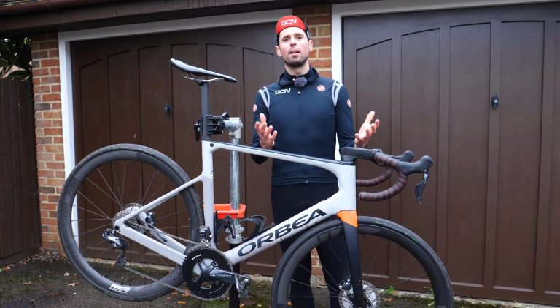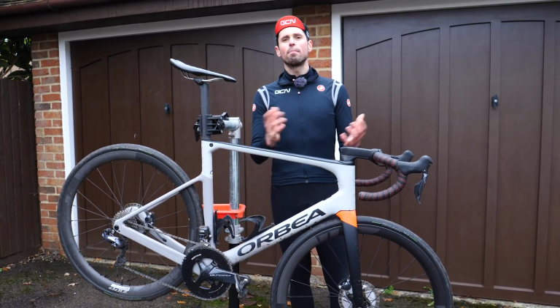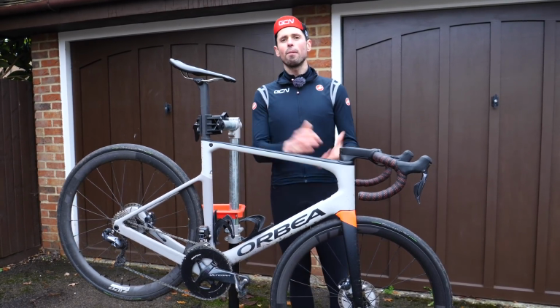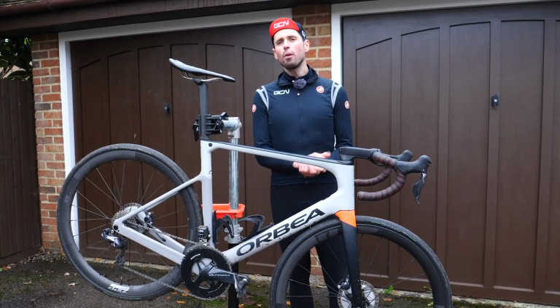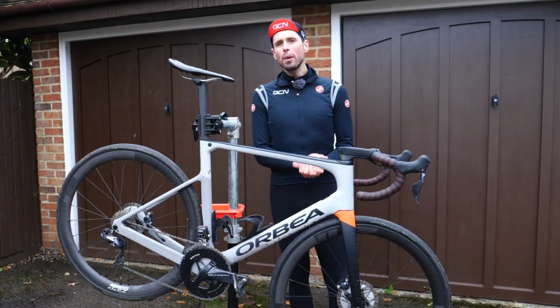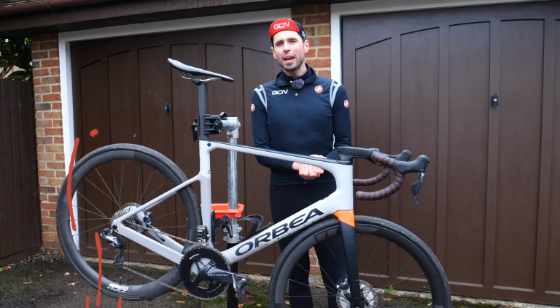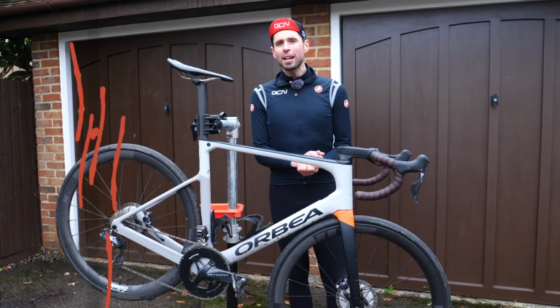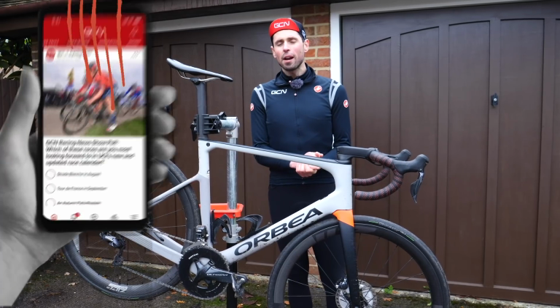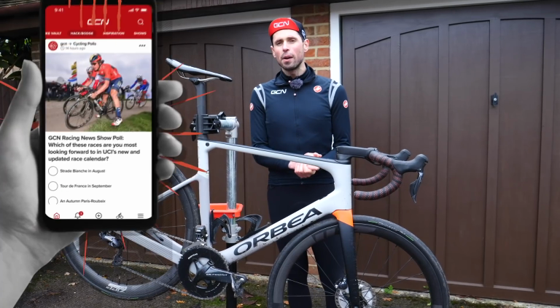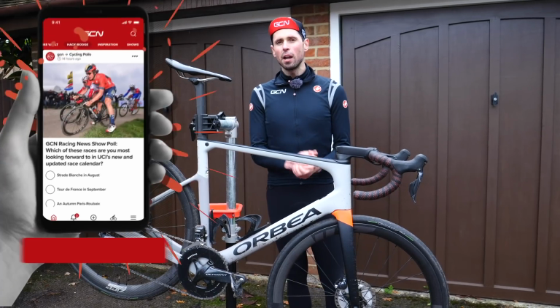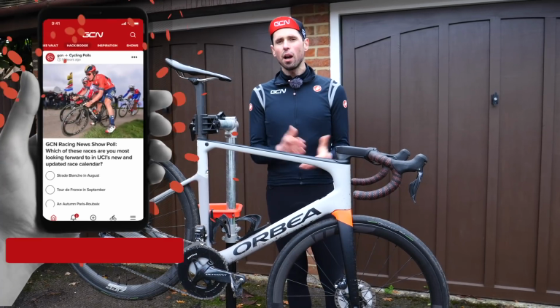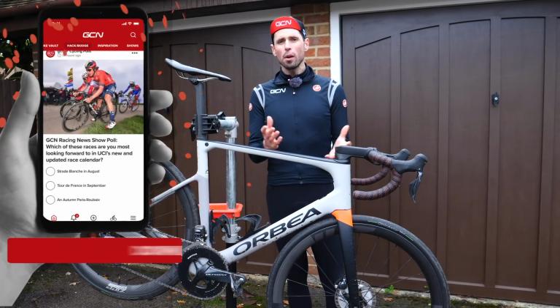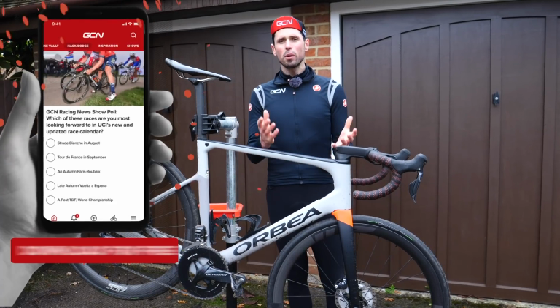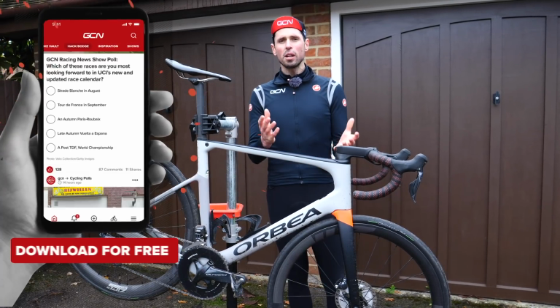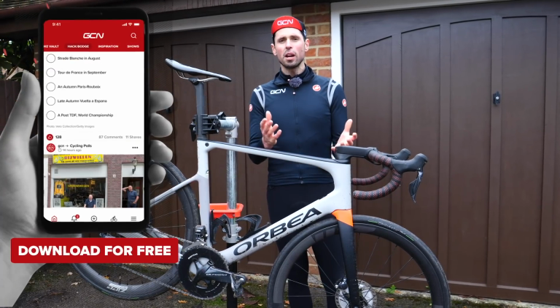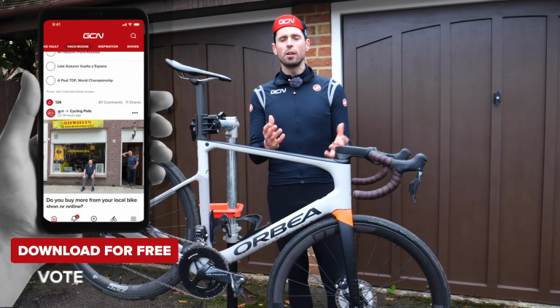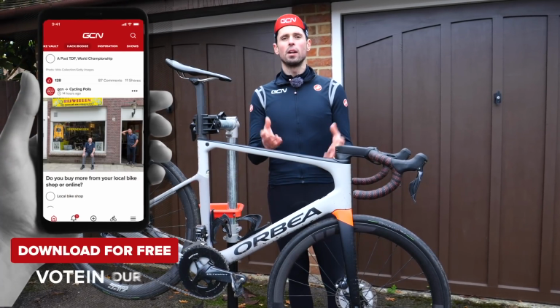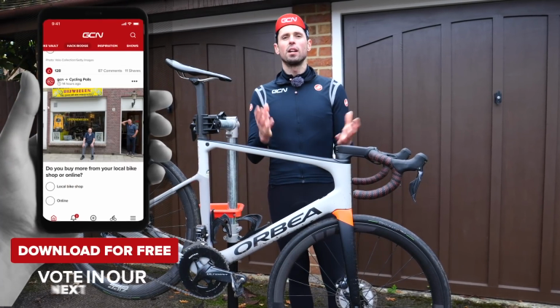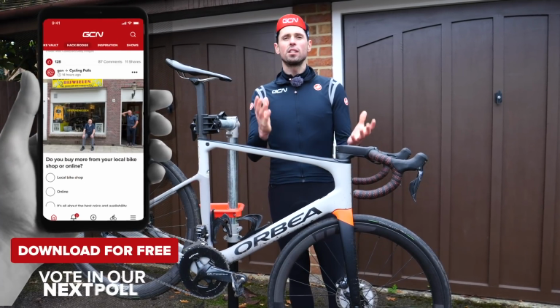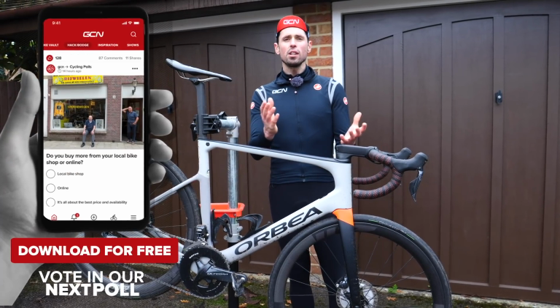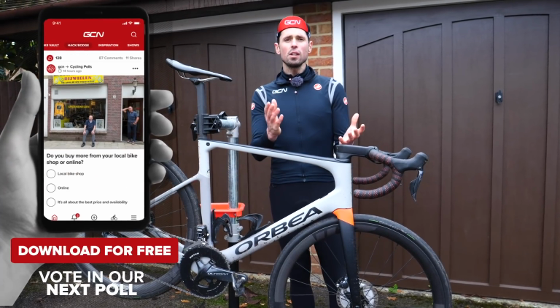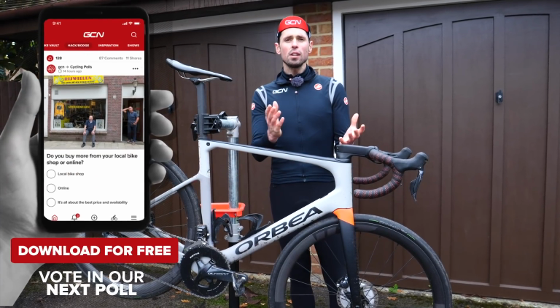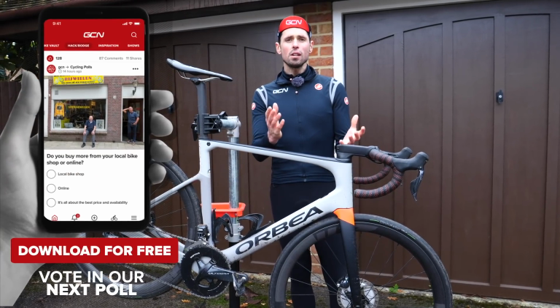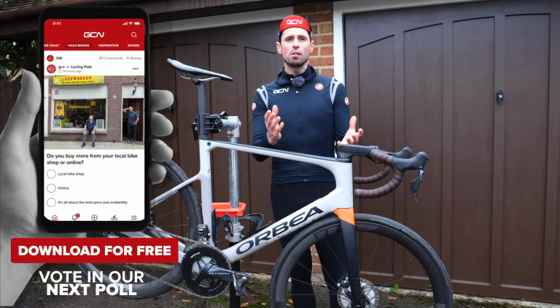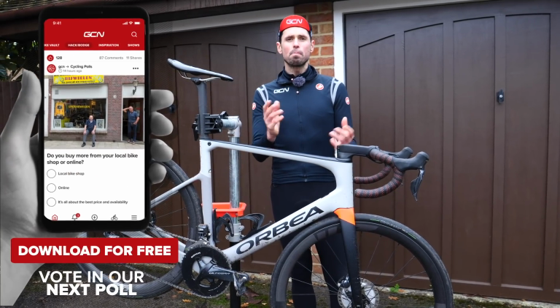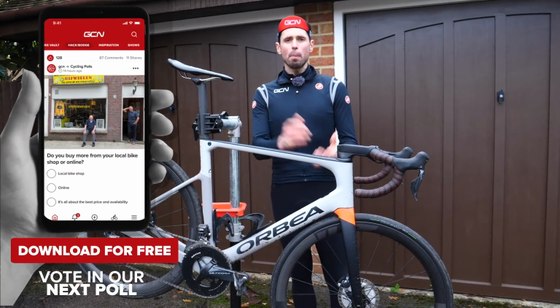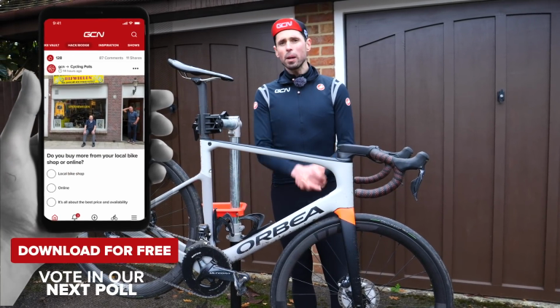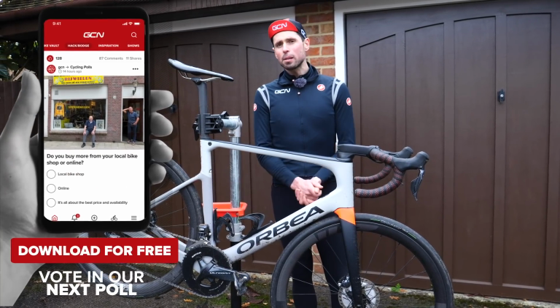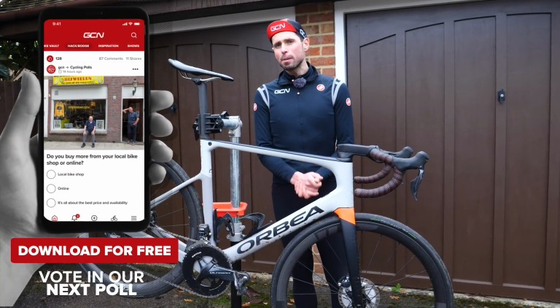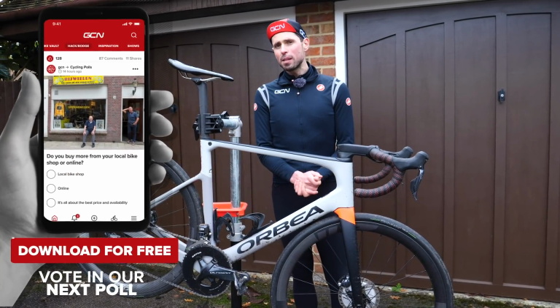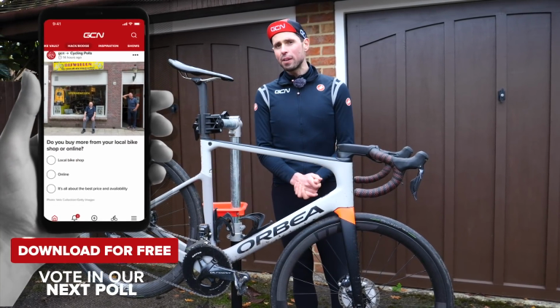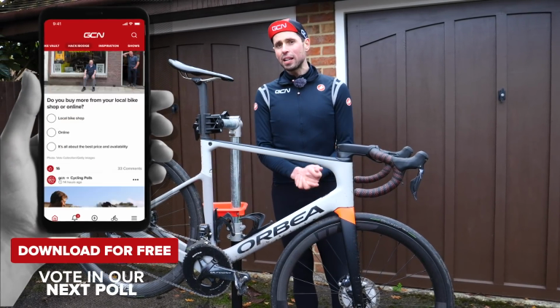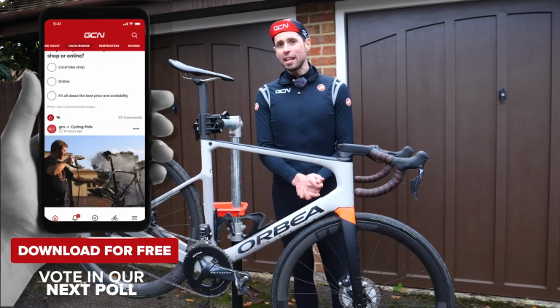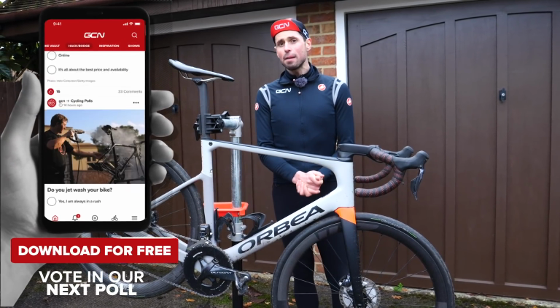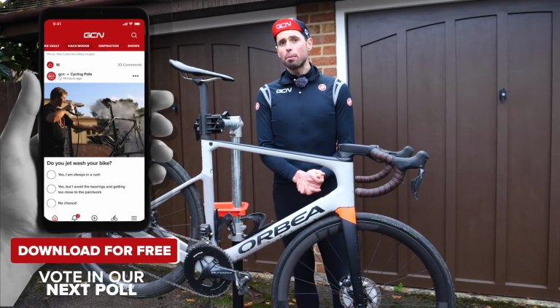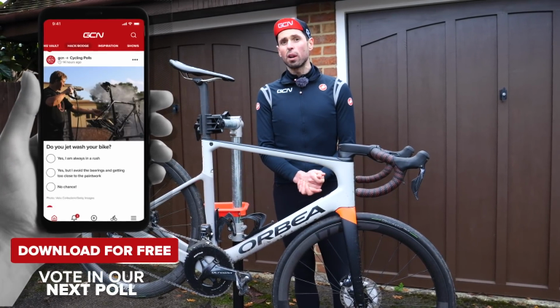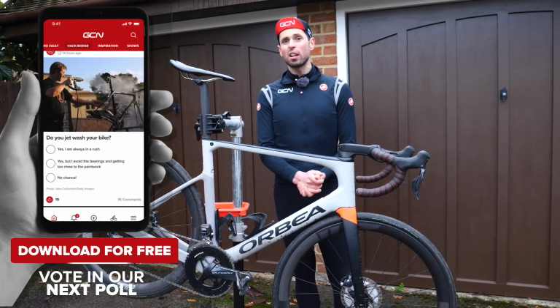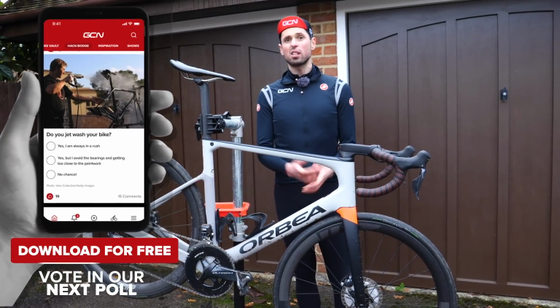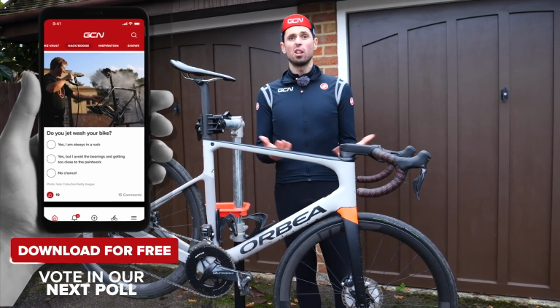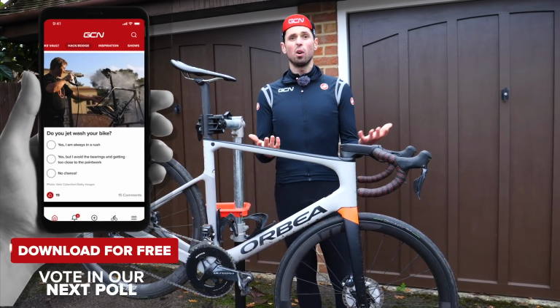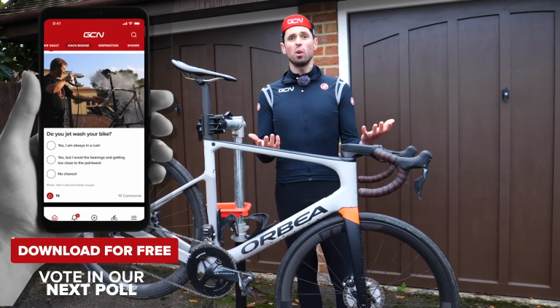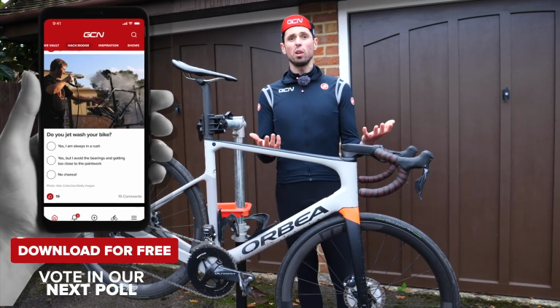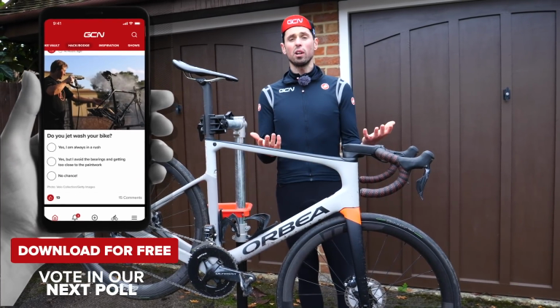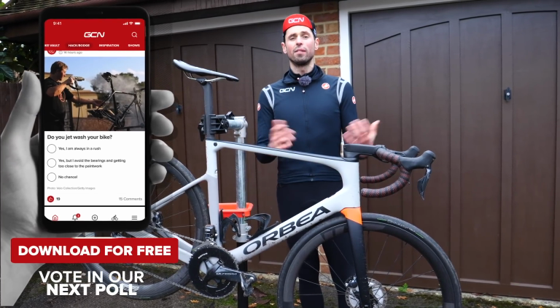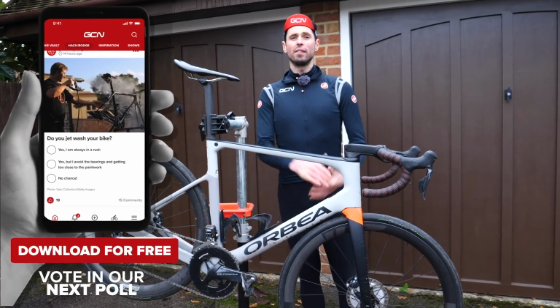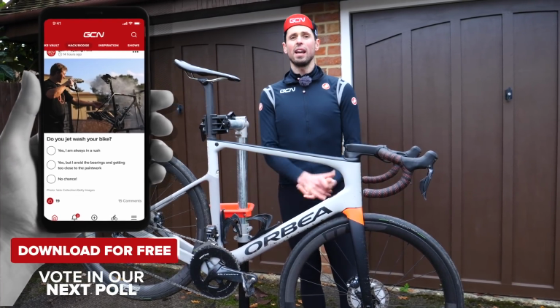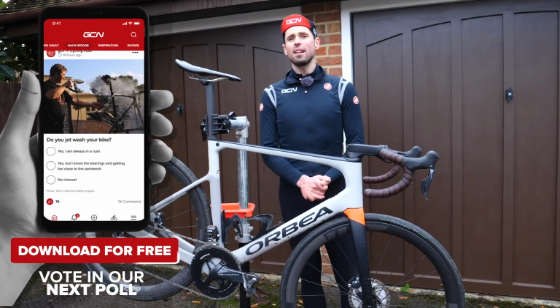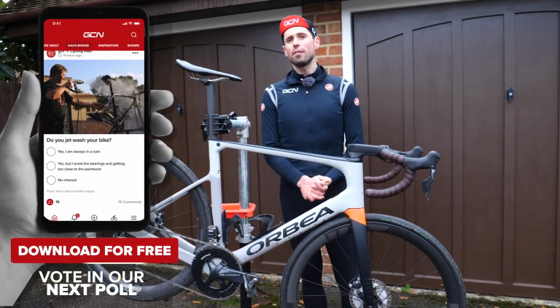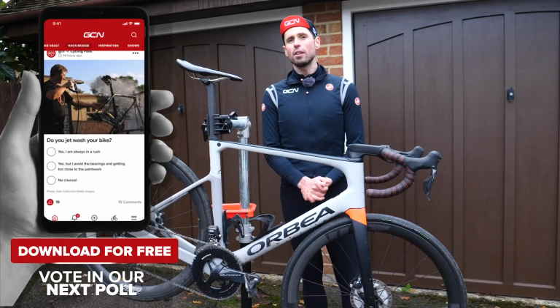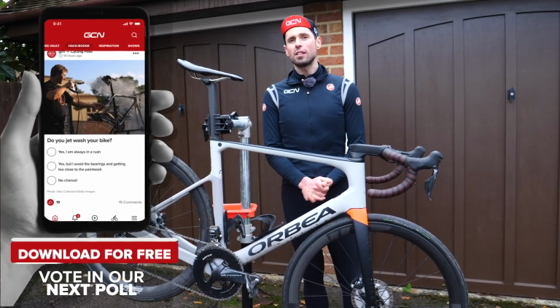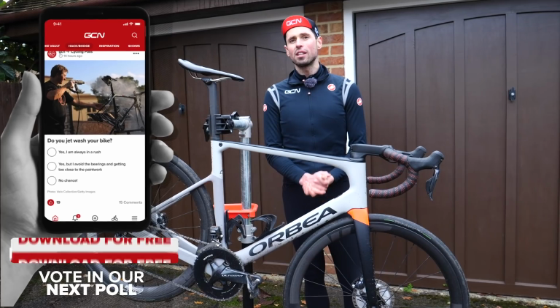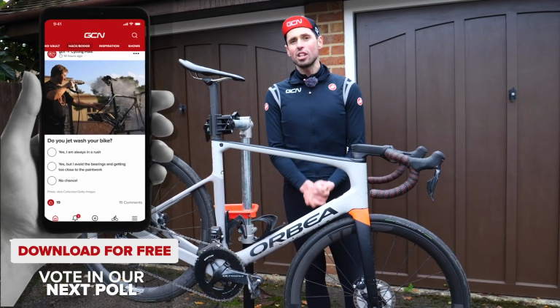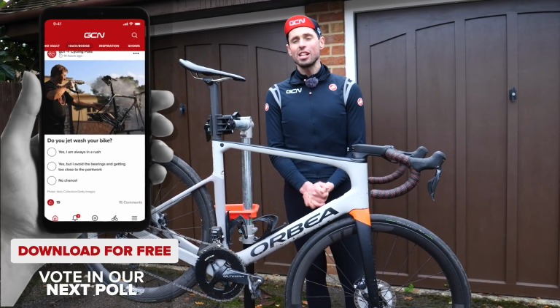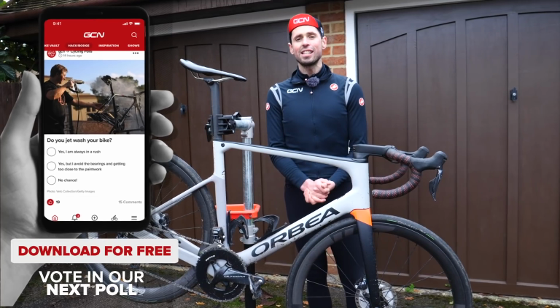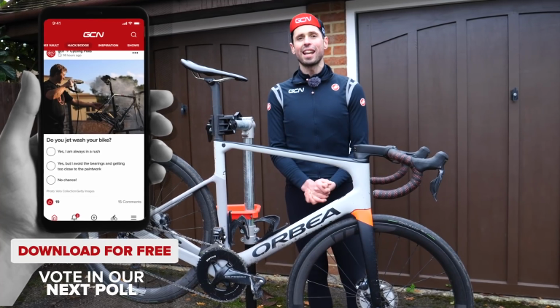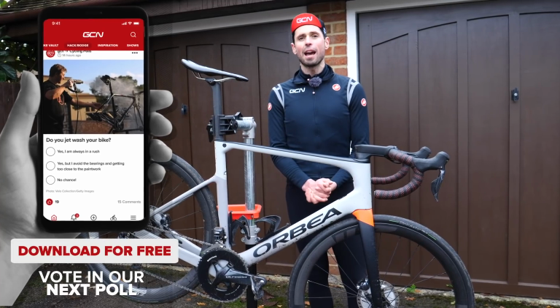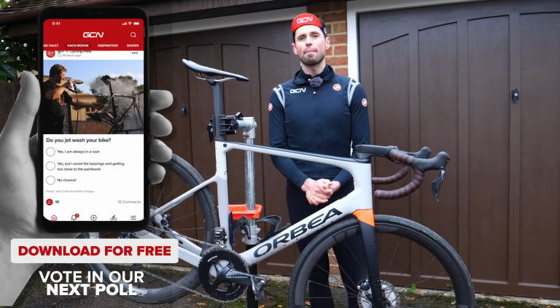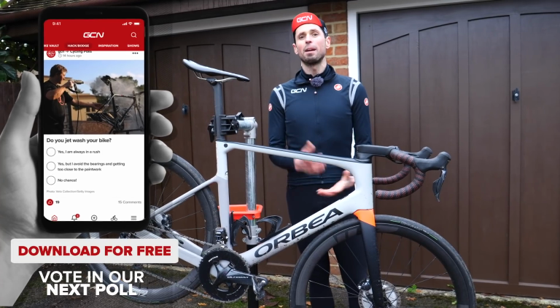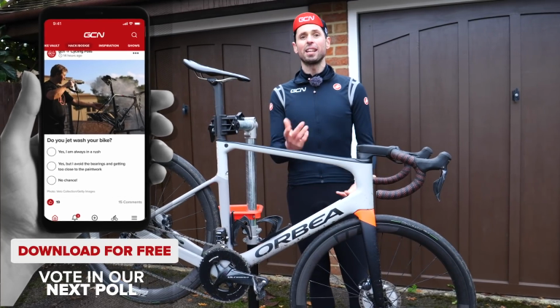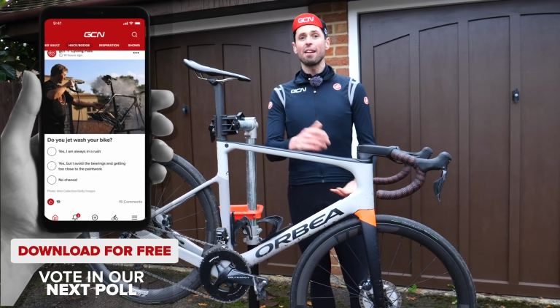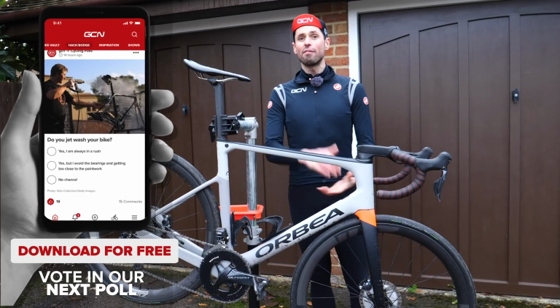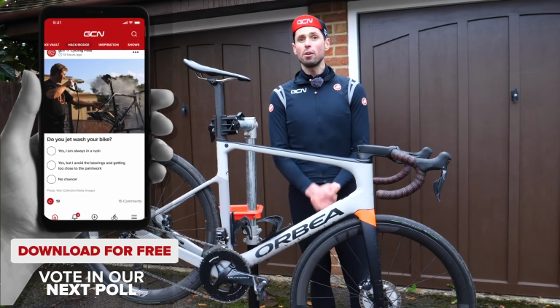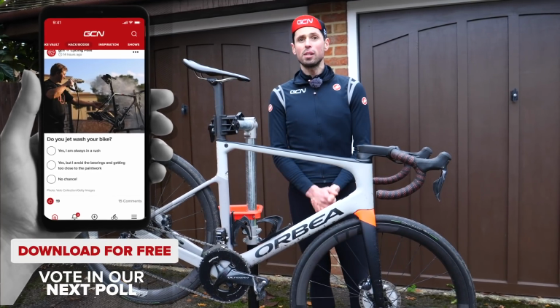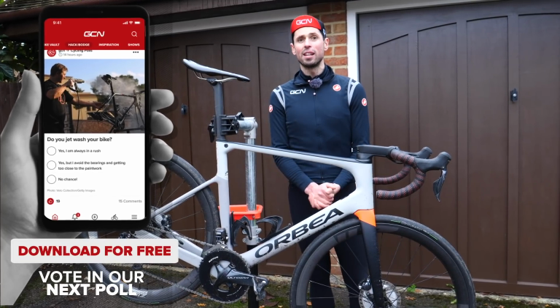Before we get going, I want to know: do you use bike-specific cleaning products or not? Head over to the GCN app and get voting.